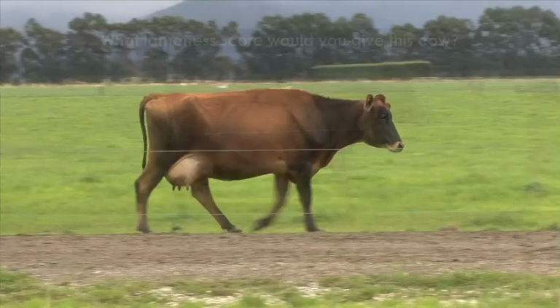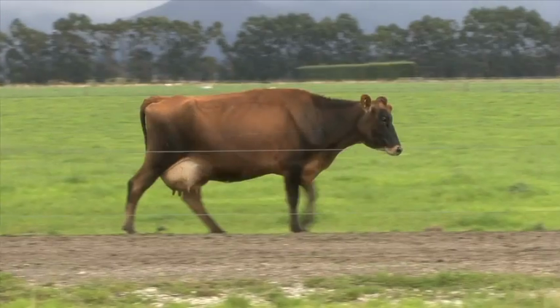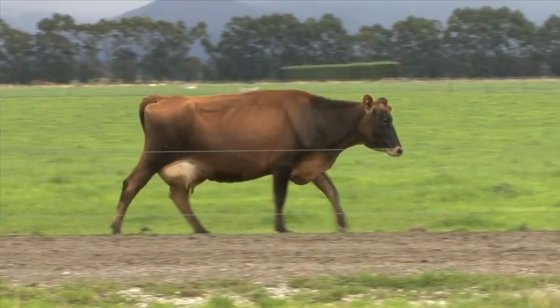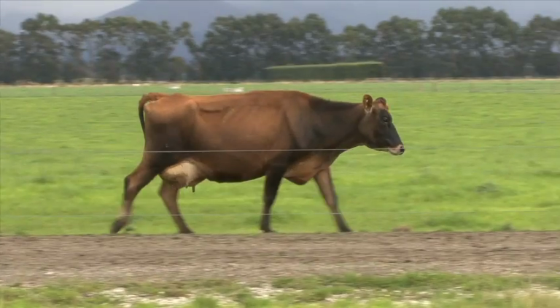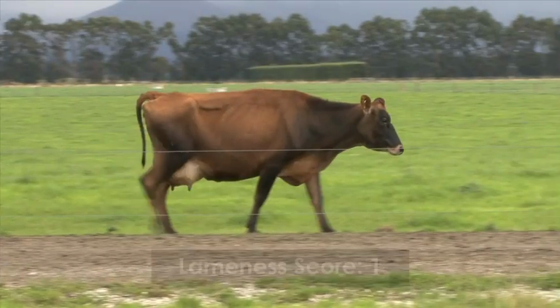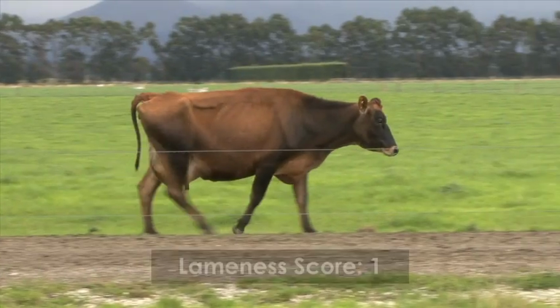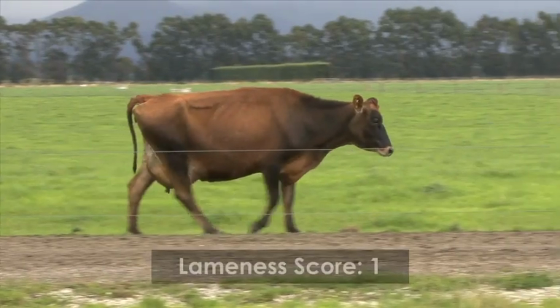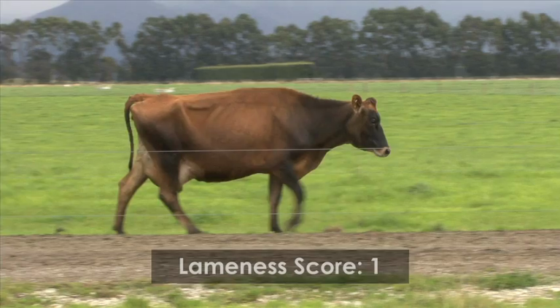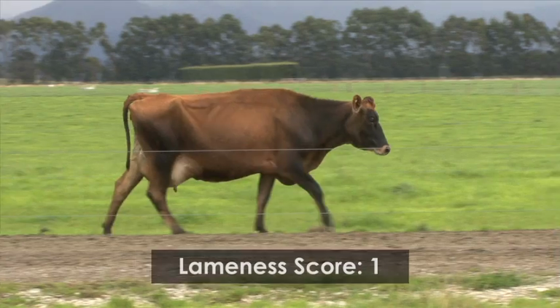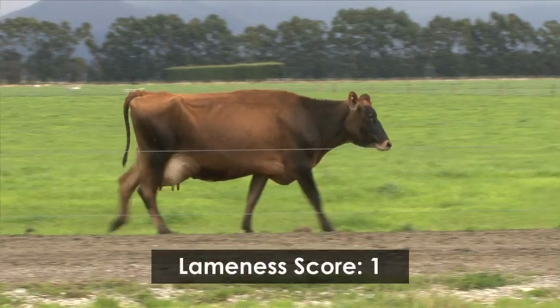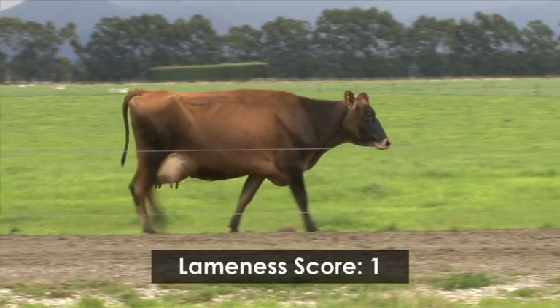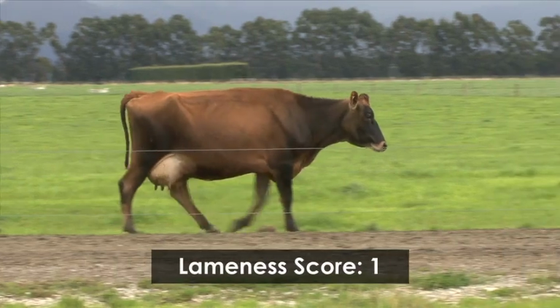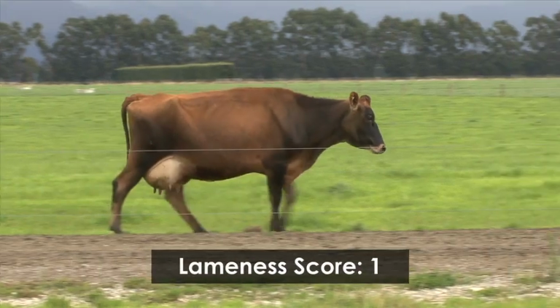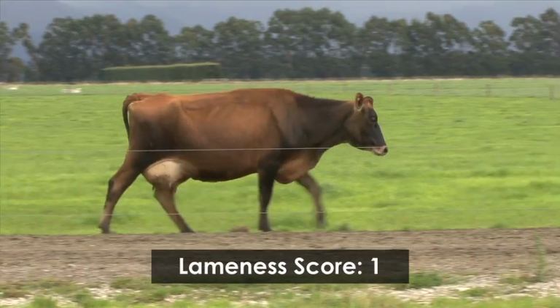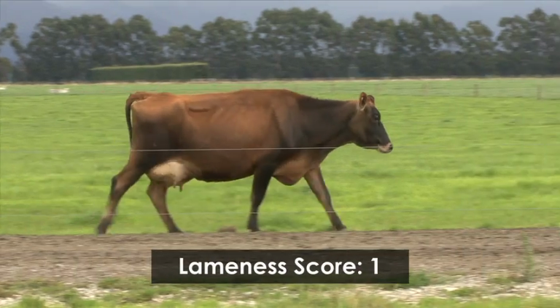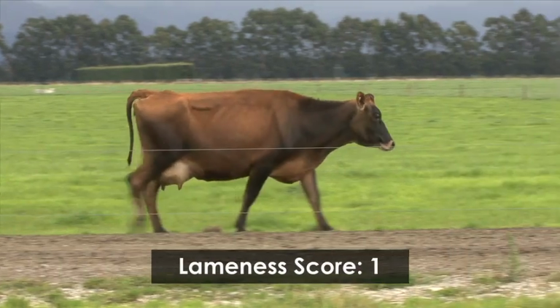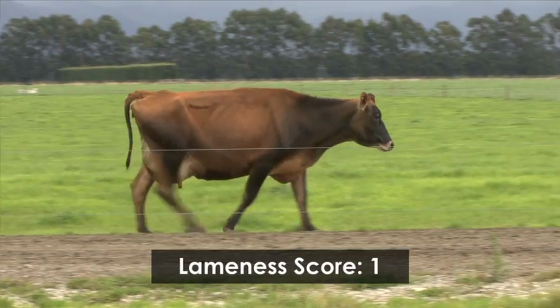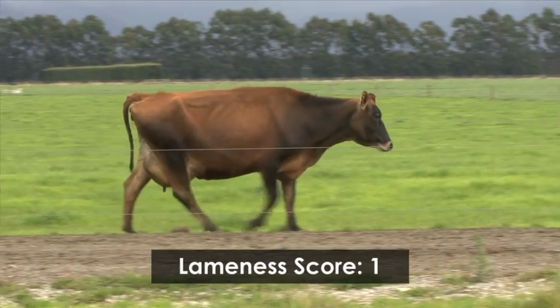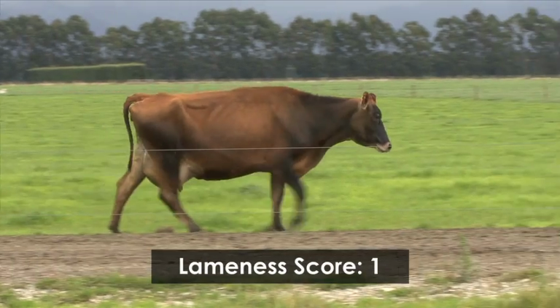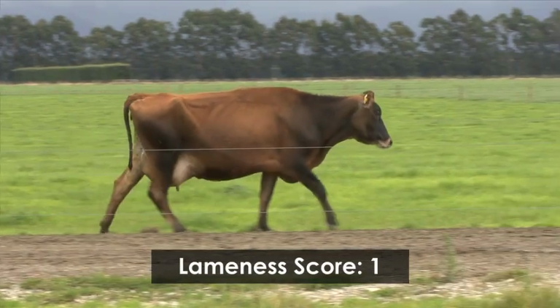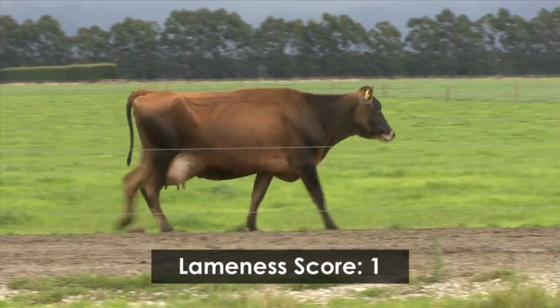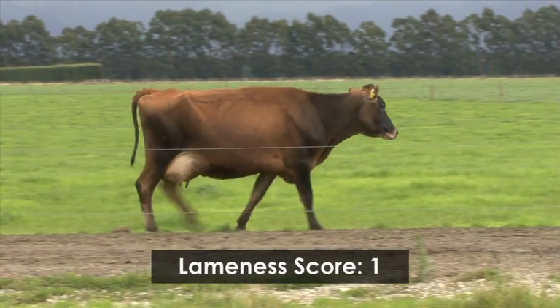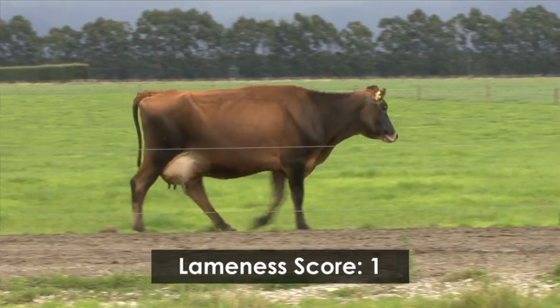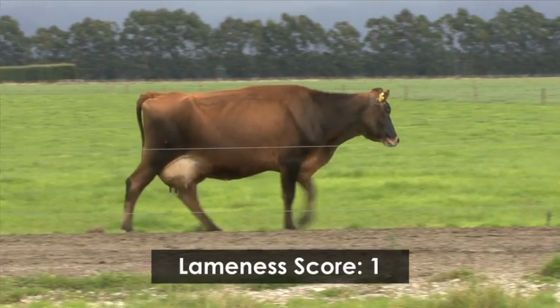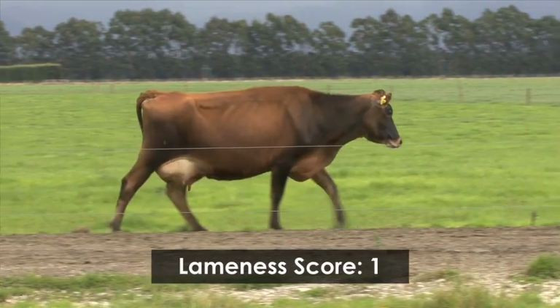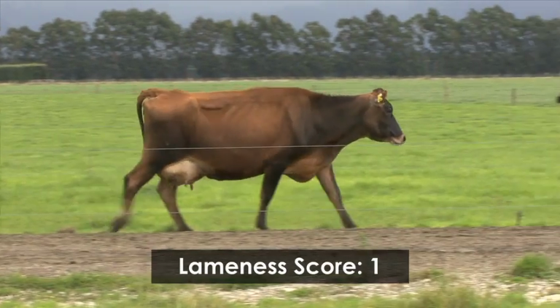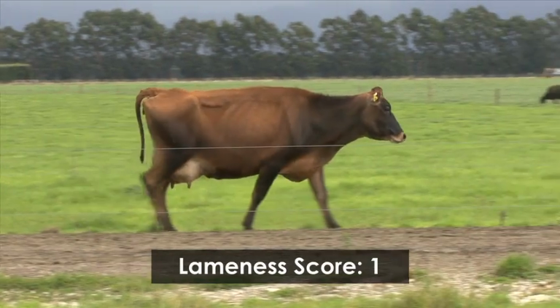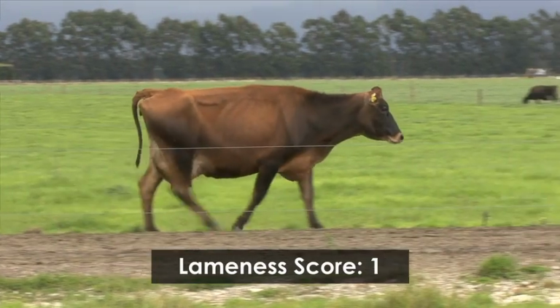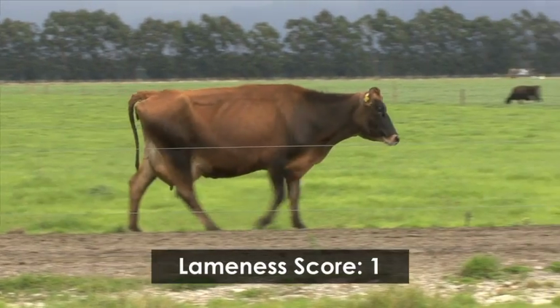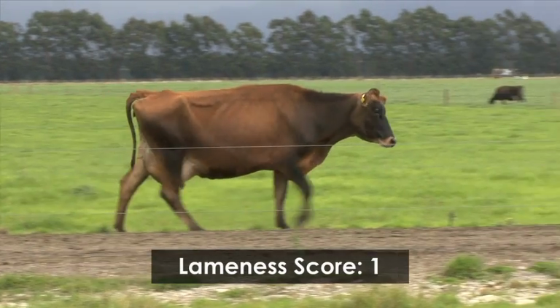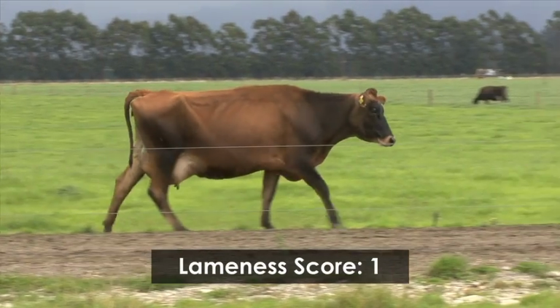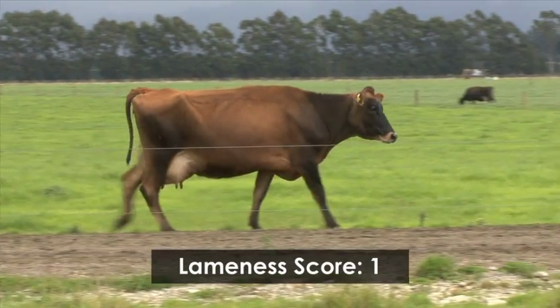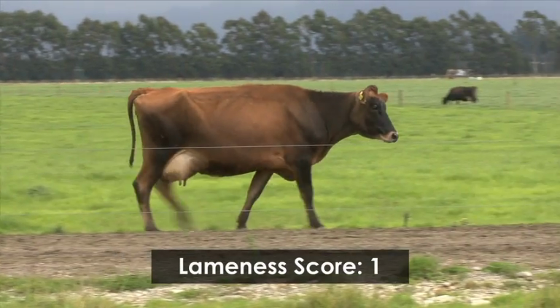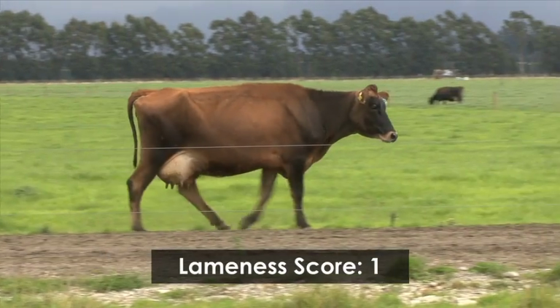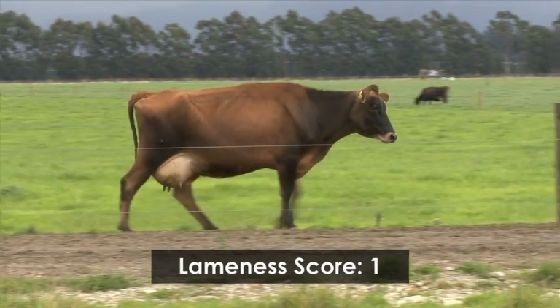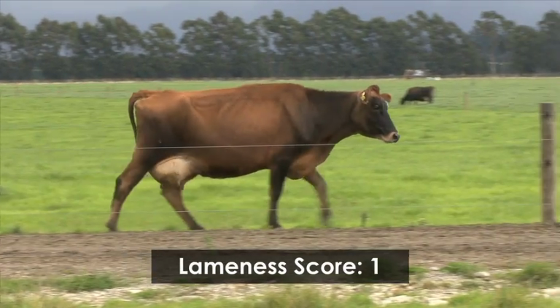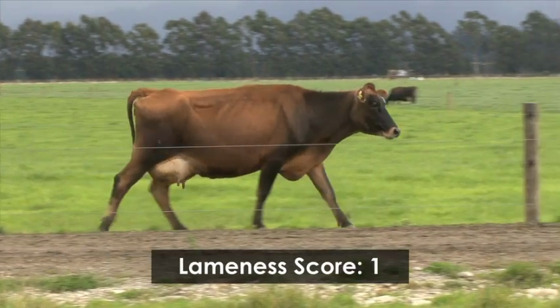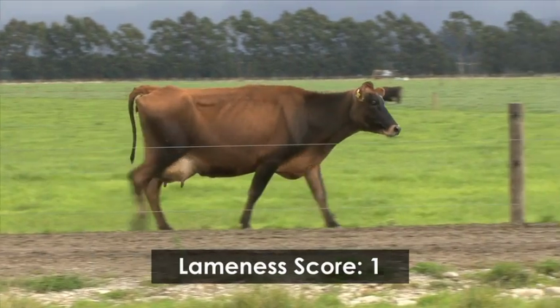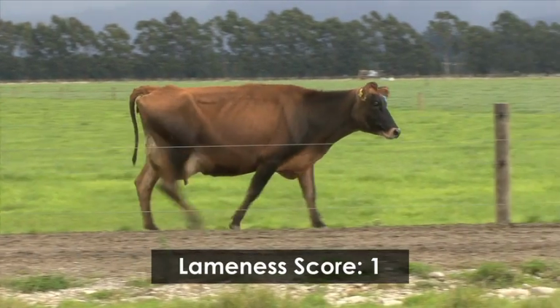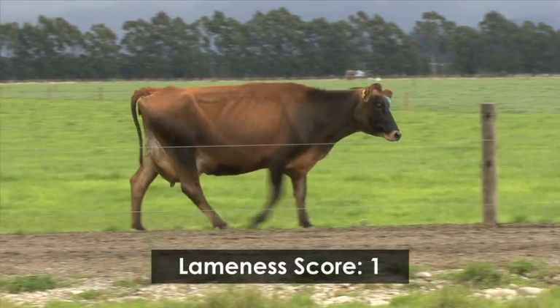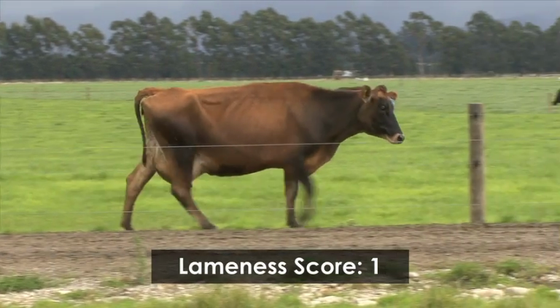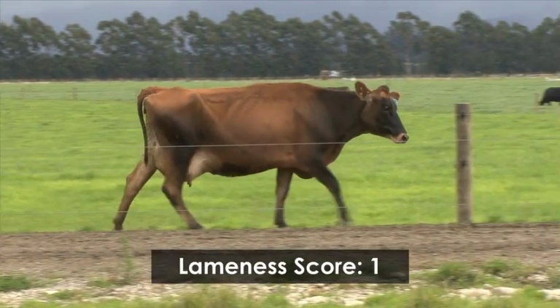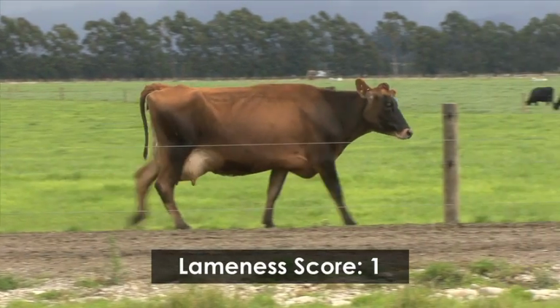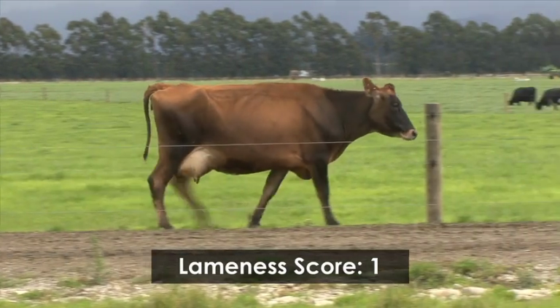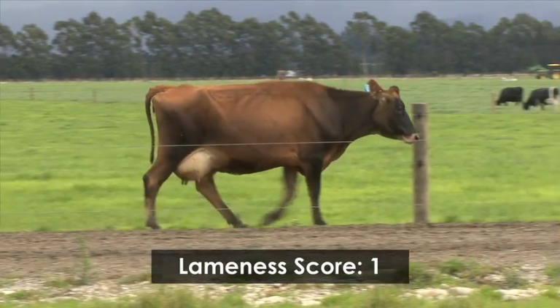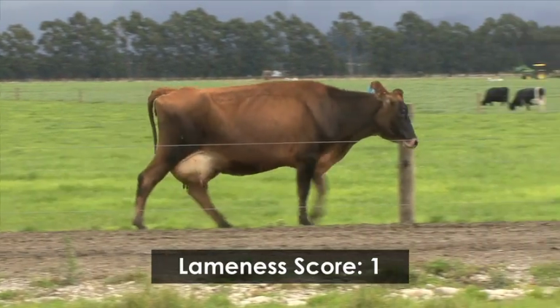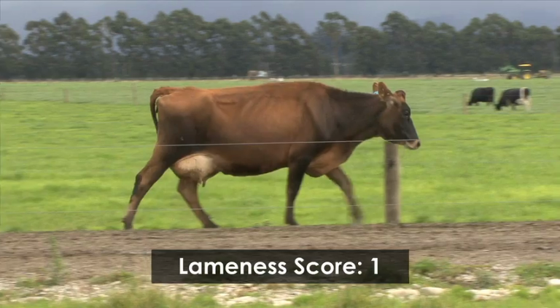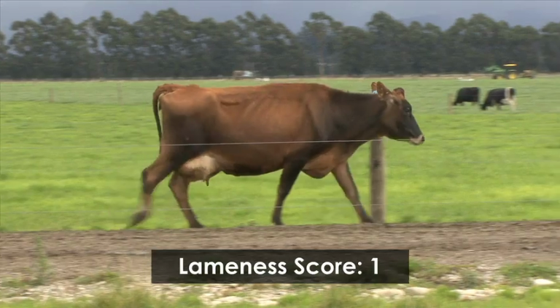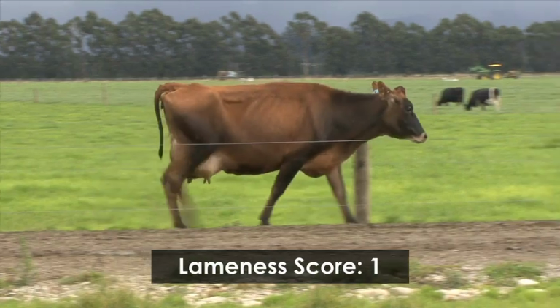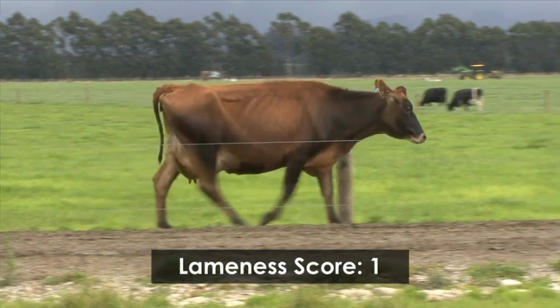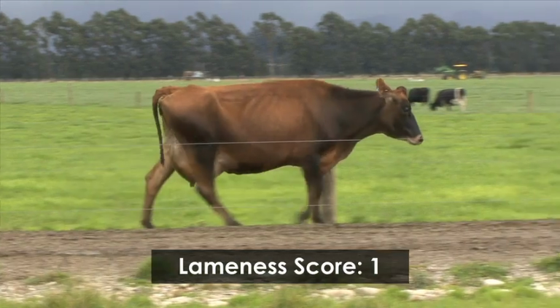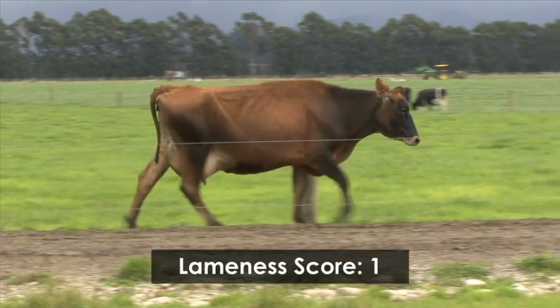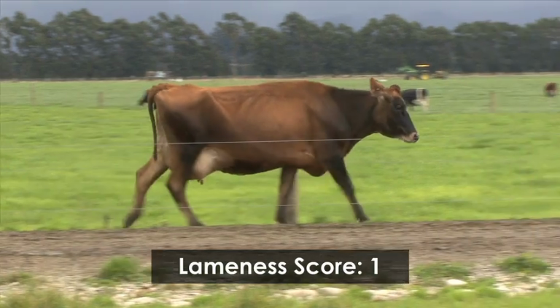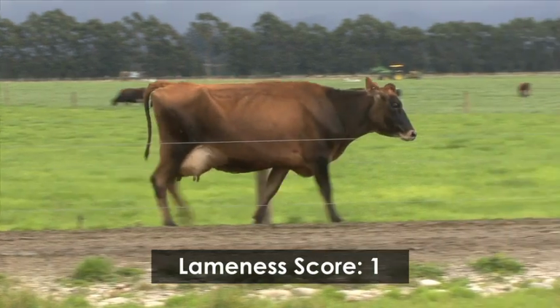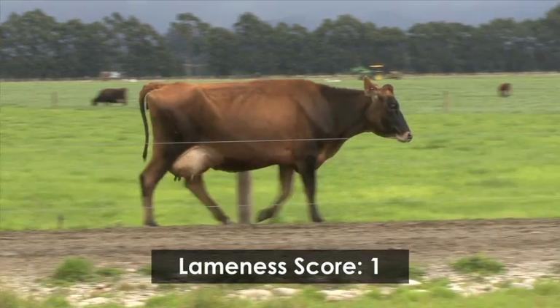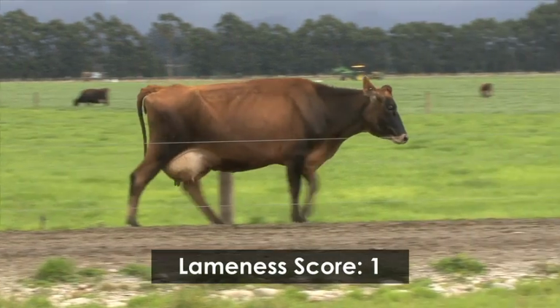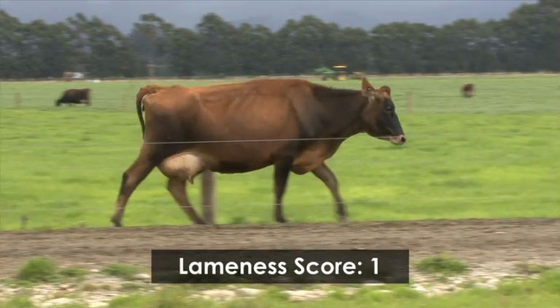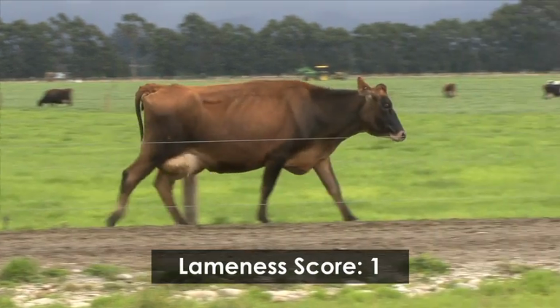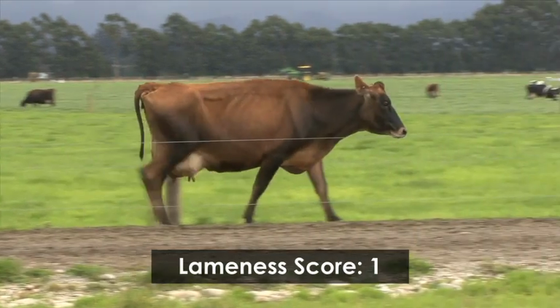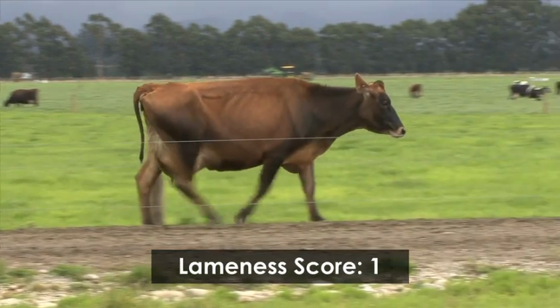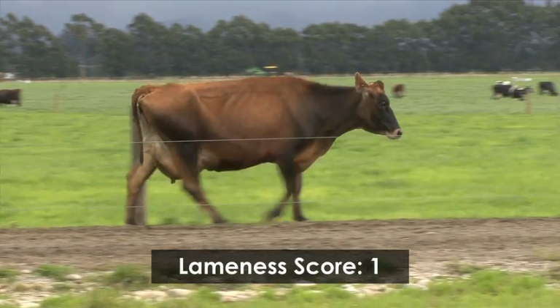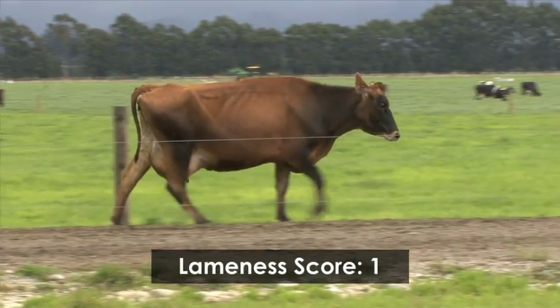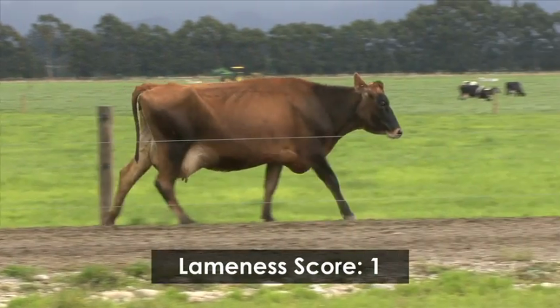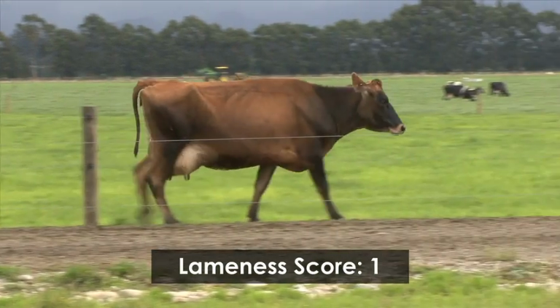Most farmers would give this cow a score 1. Her feet are likely to benefit from examination and further observation is recommended.